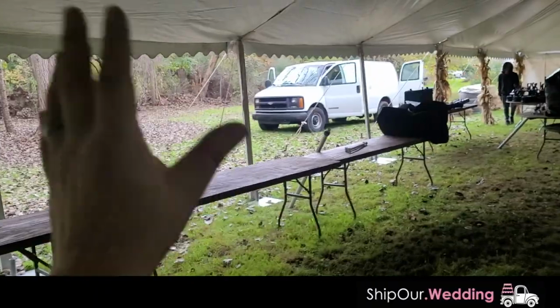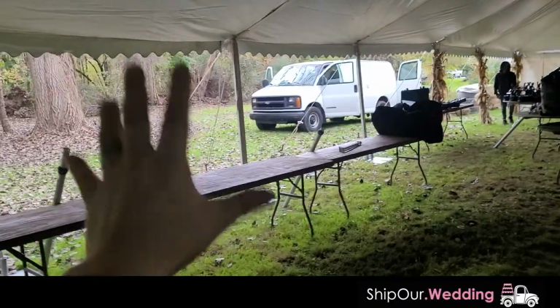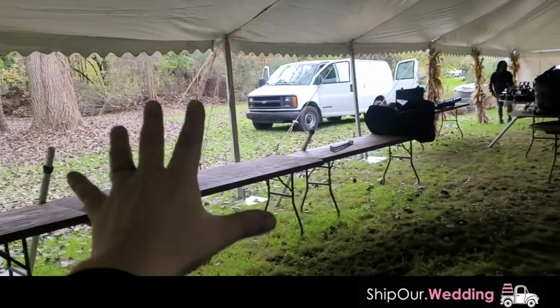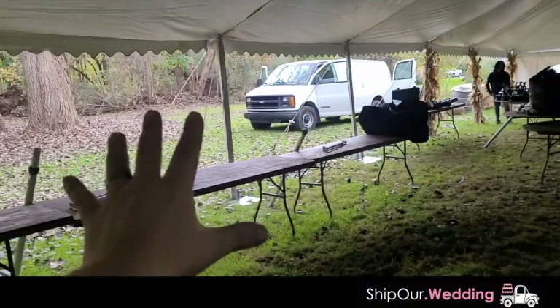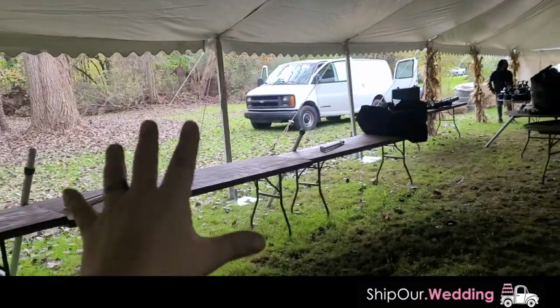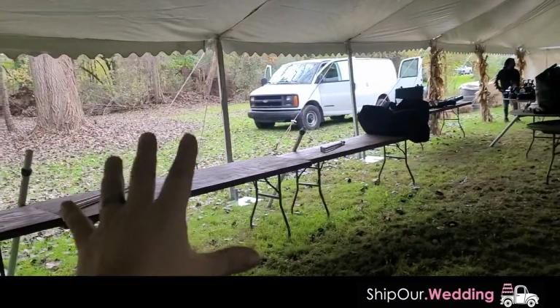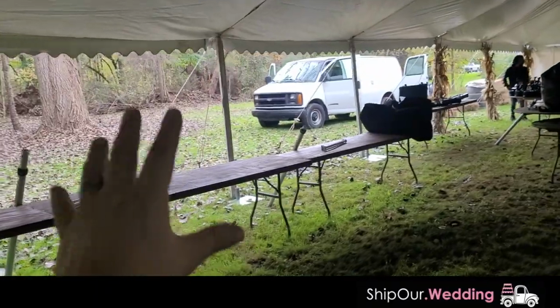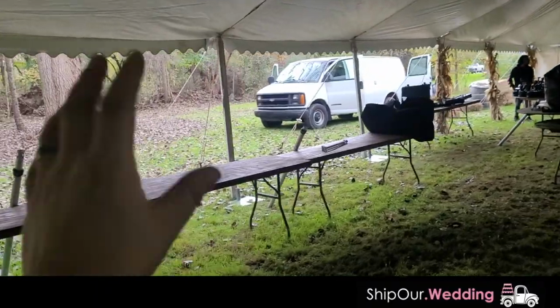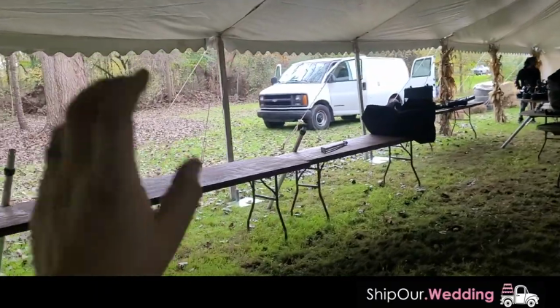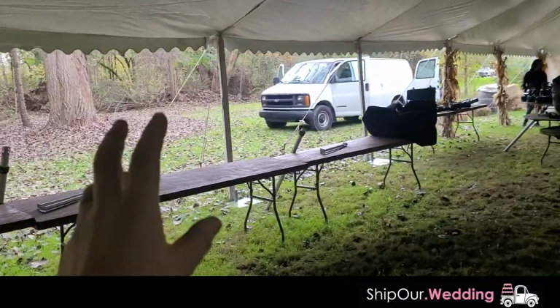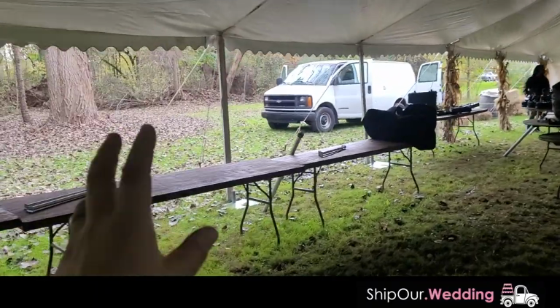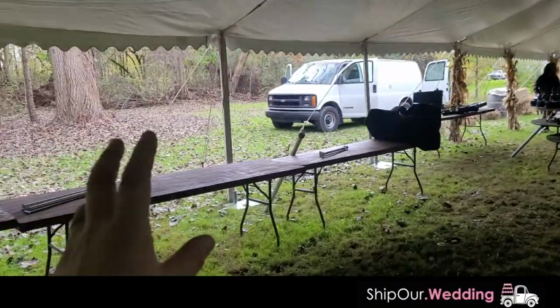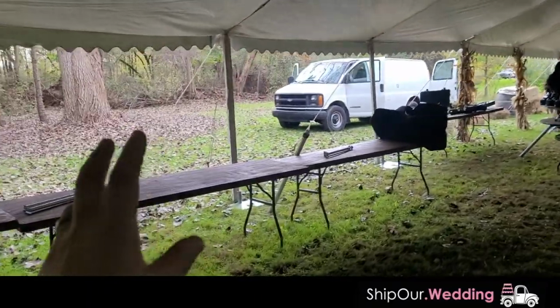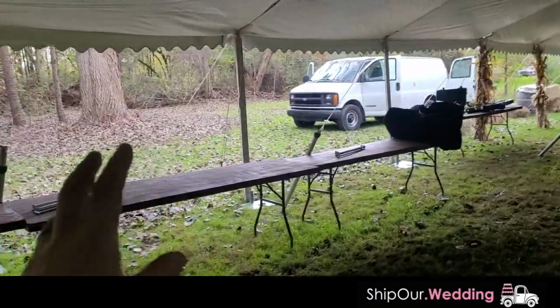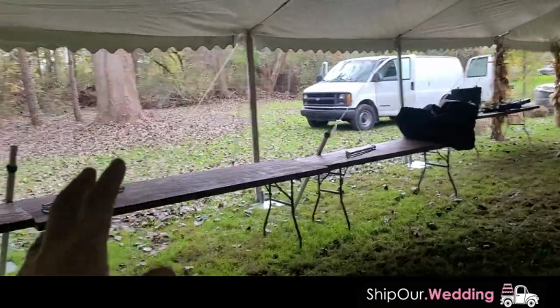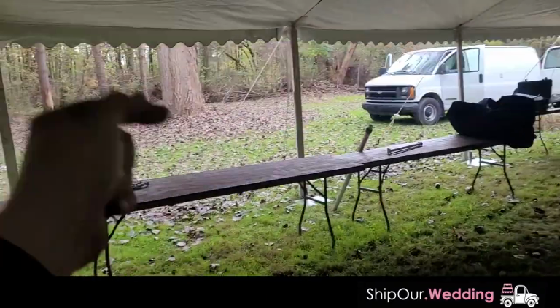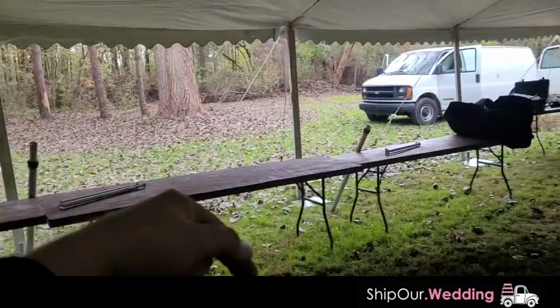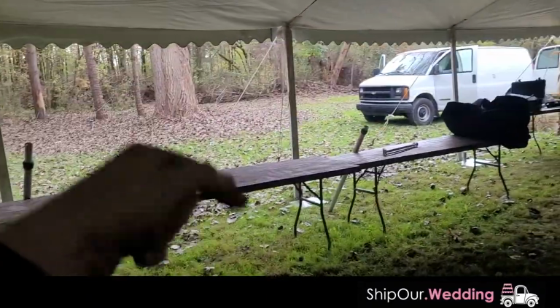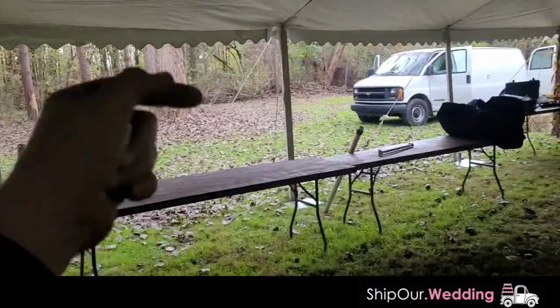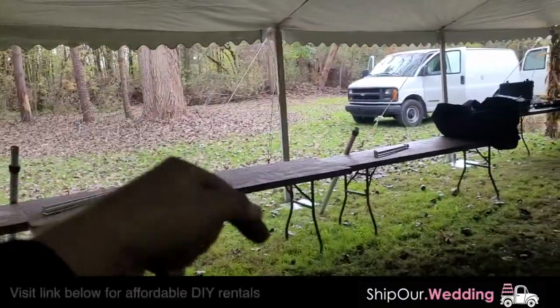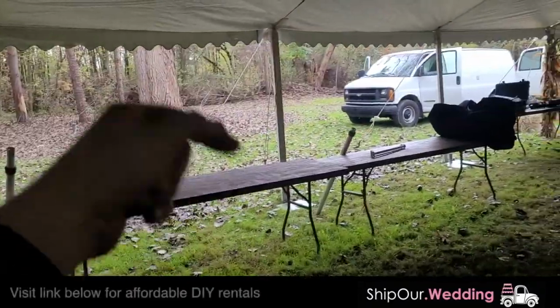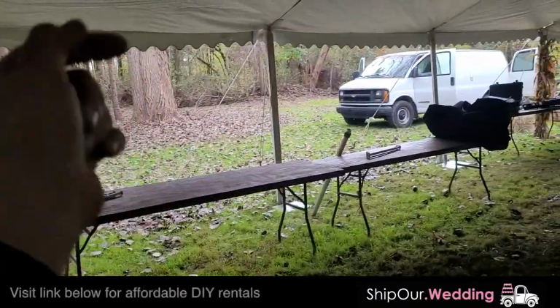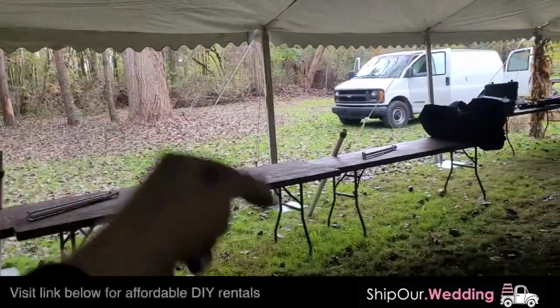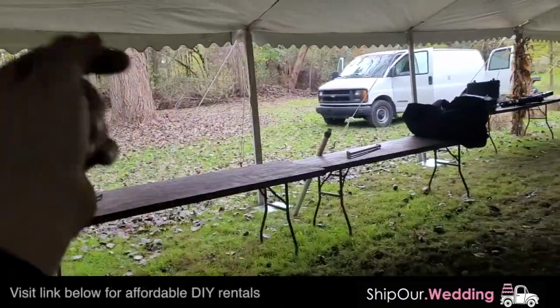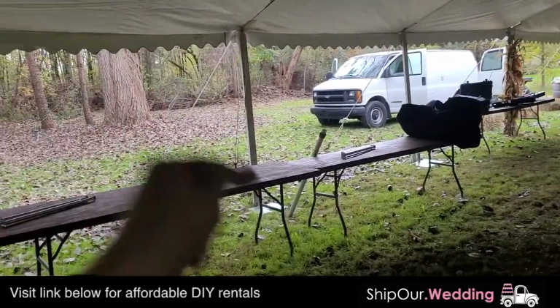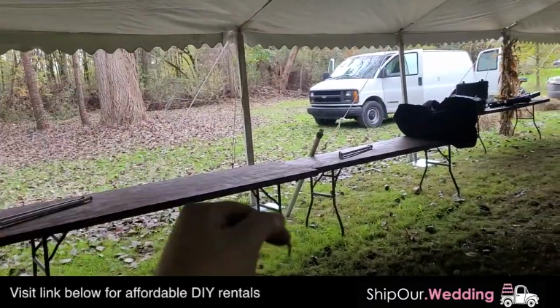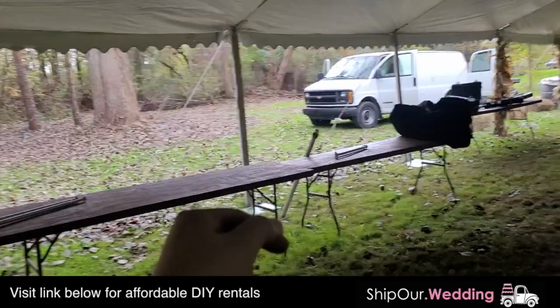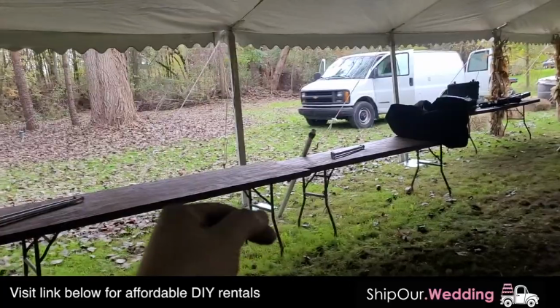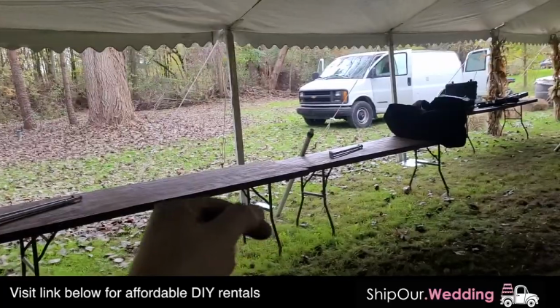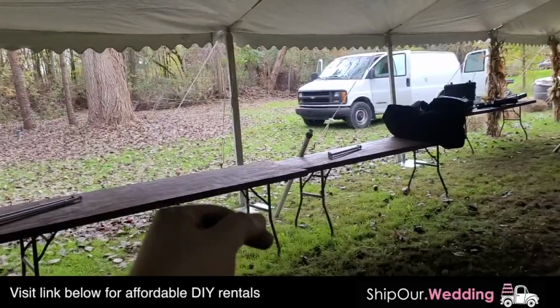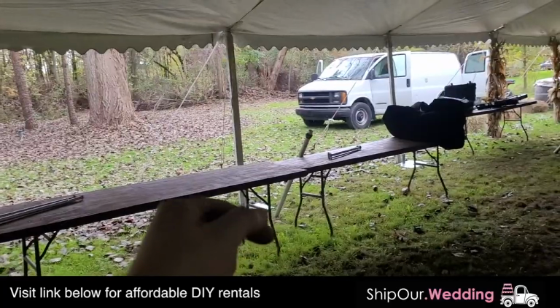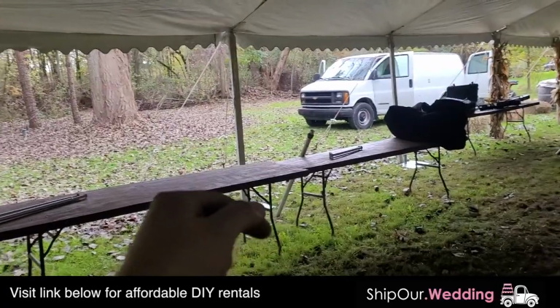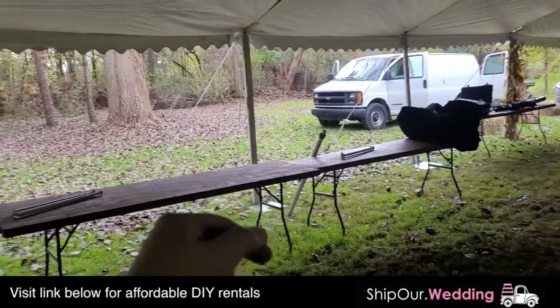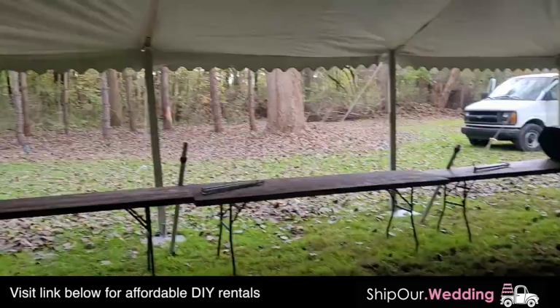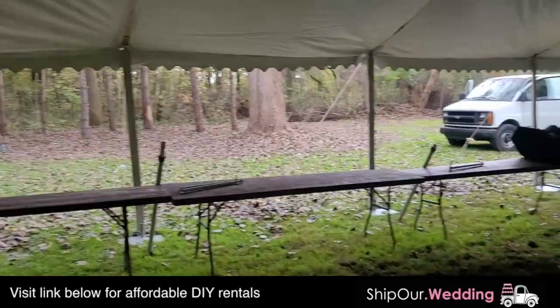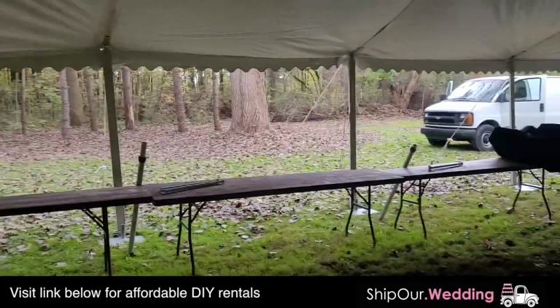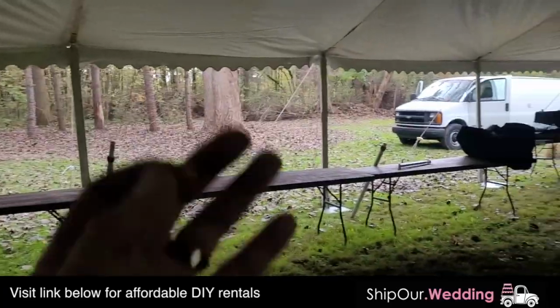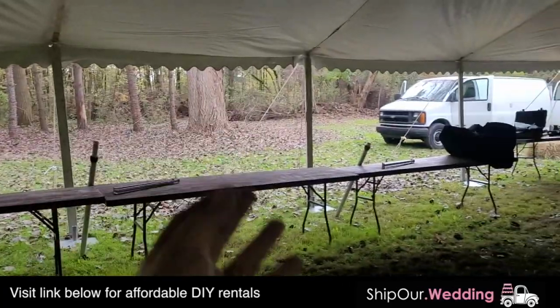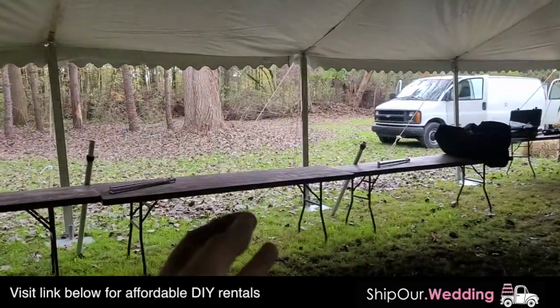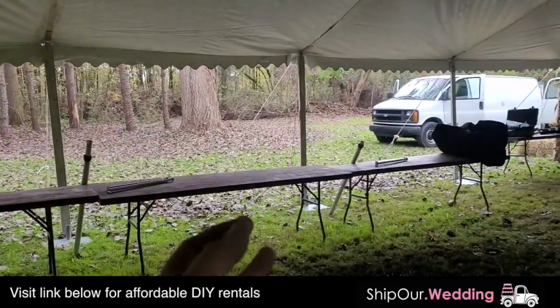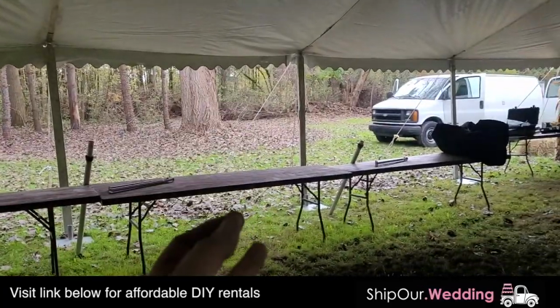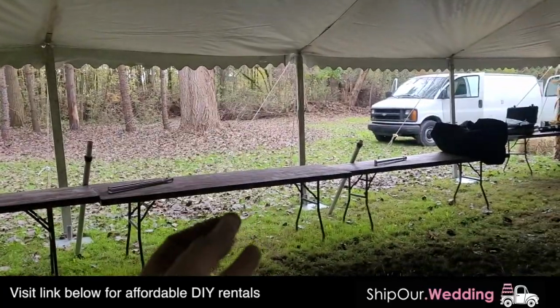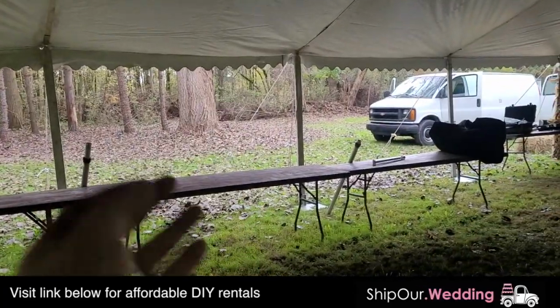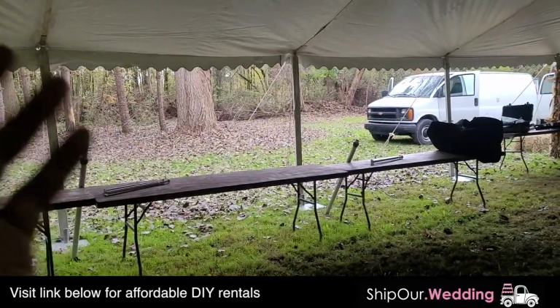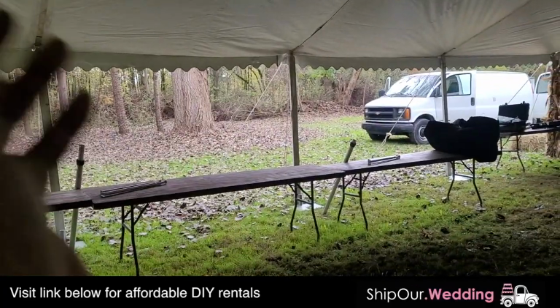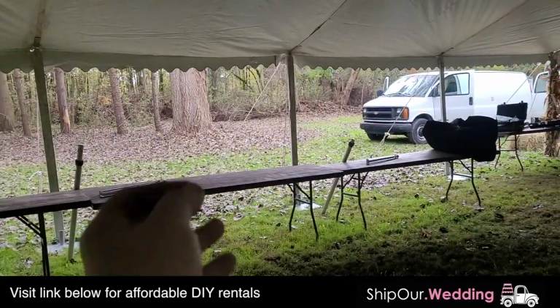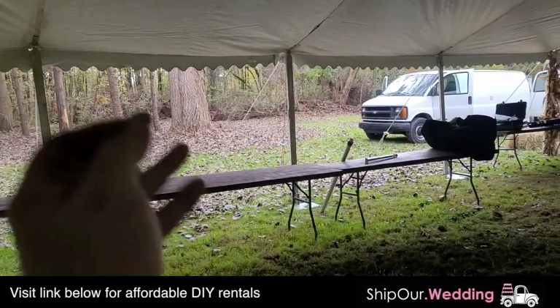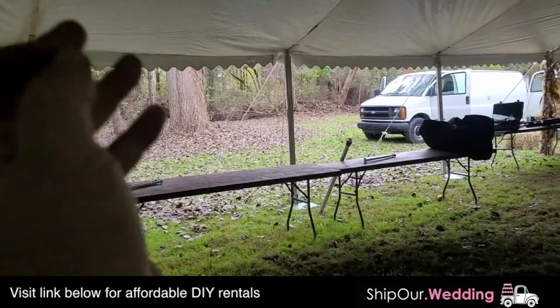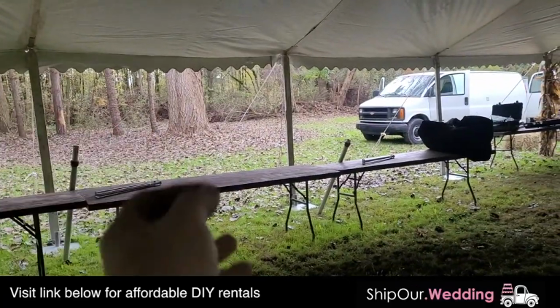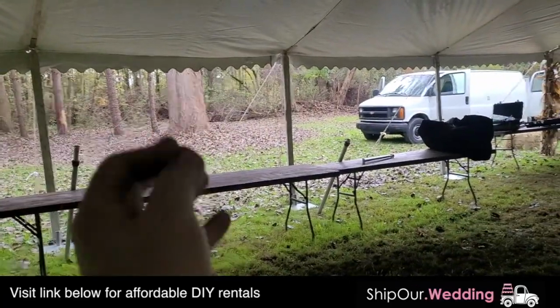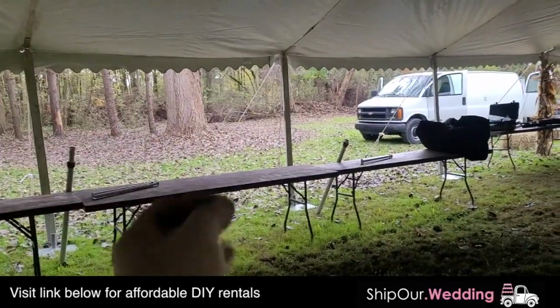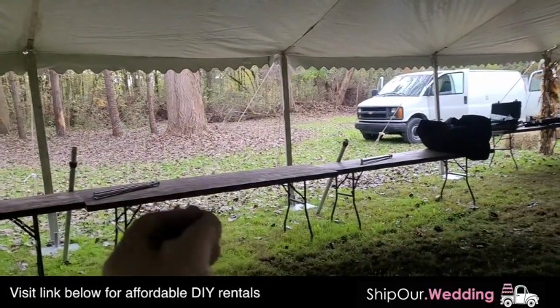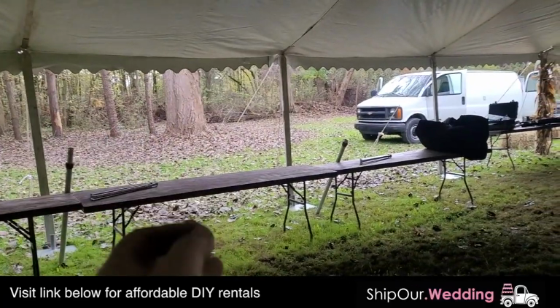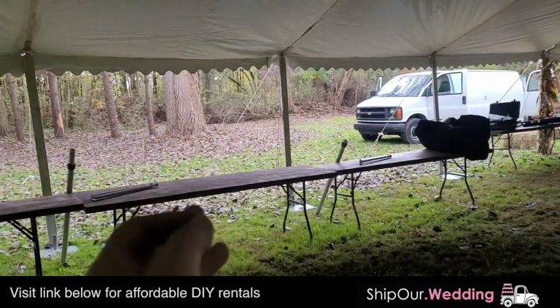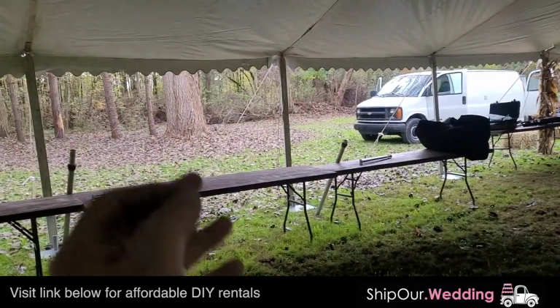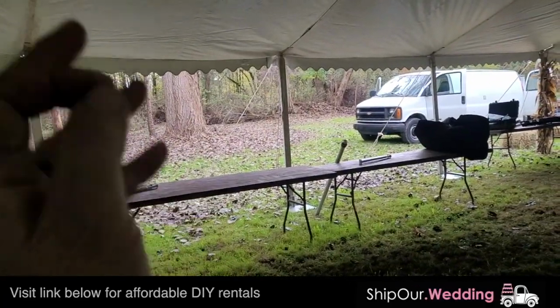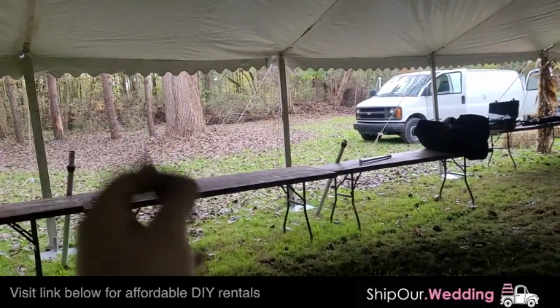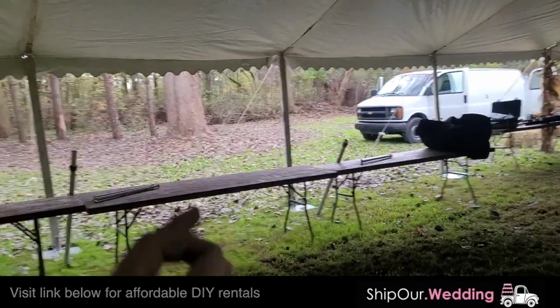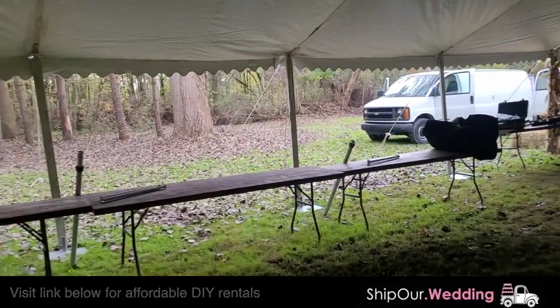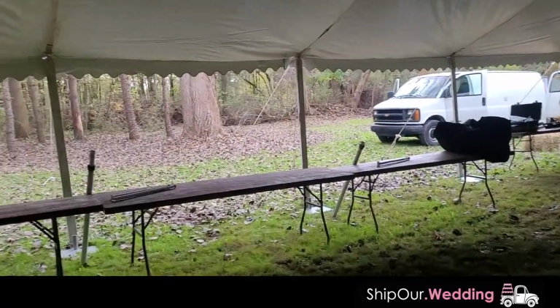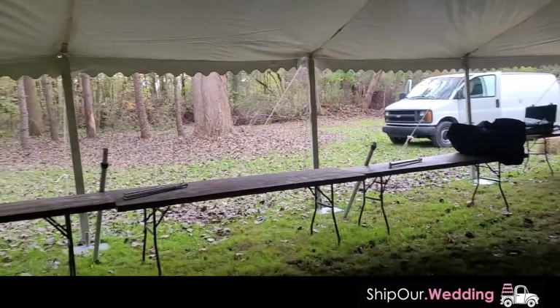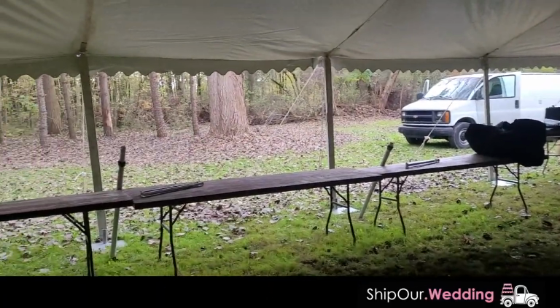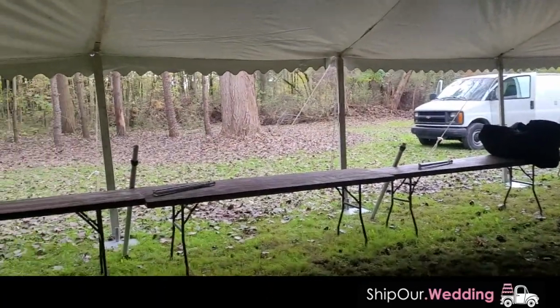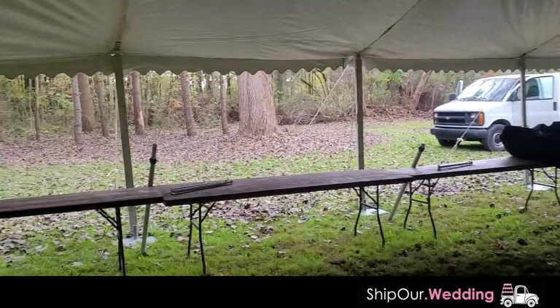If you want more information about this rental, click that link down below this video. We'll have more information on every single rental that this video is going to cover.